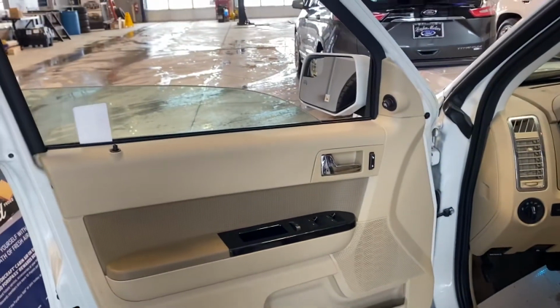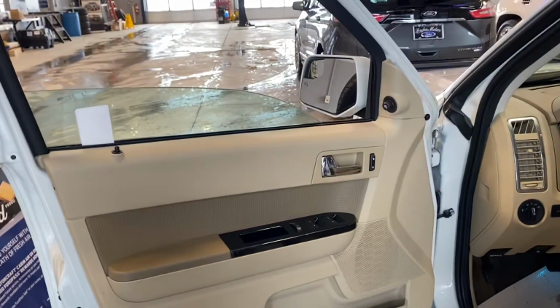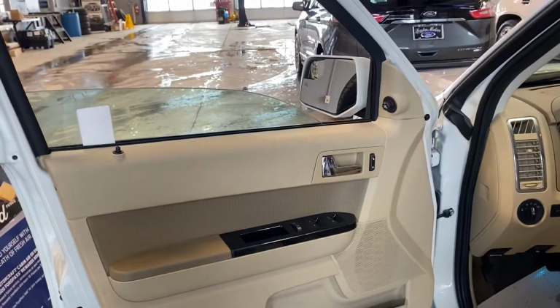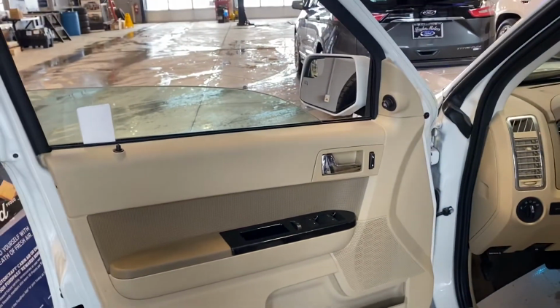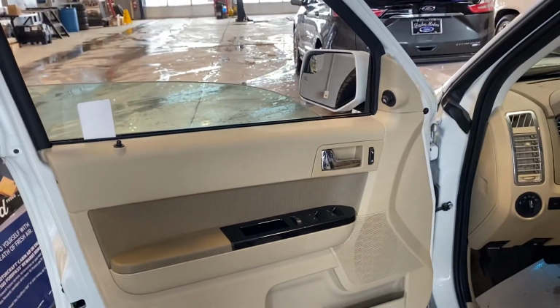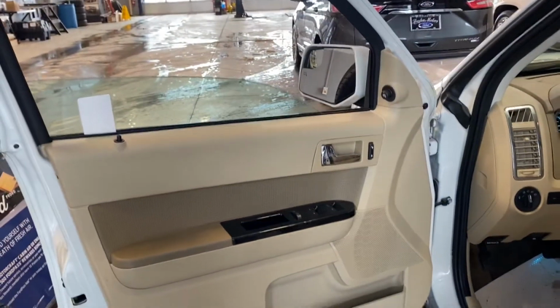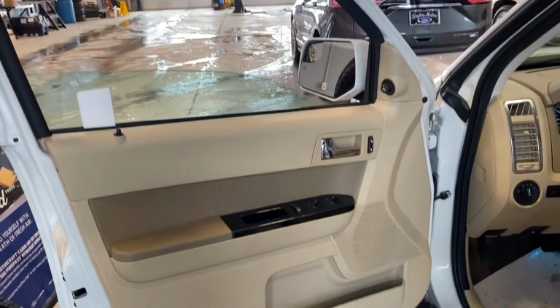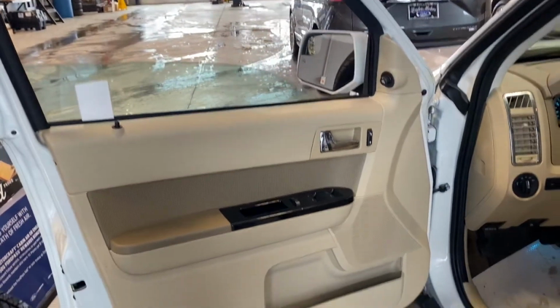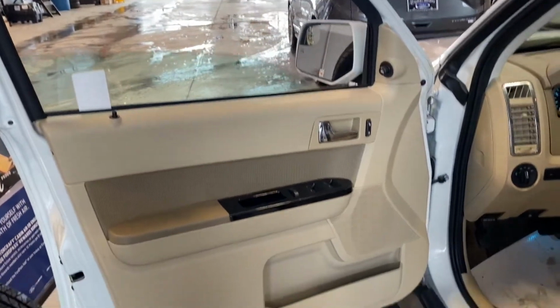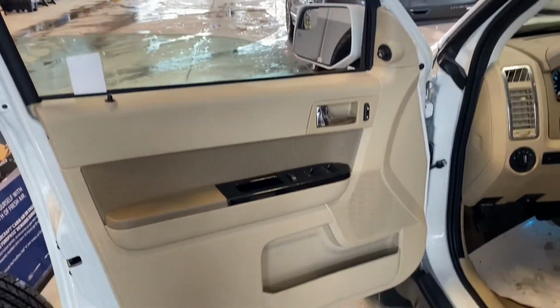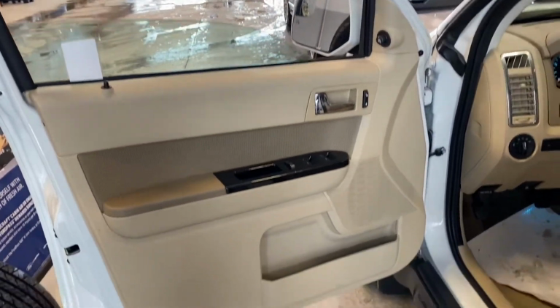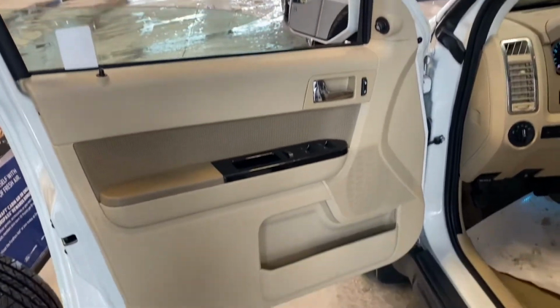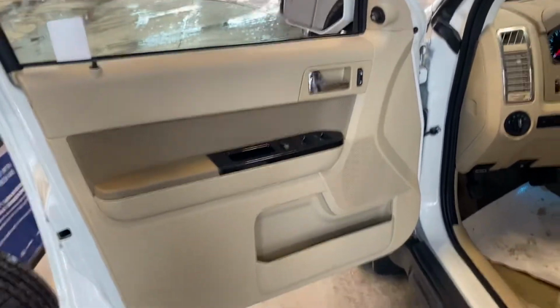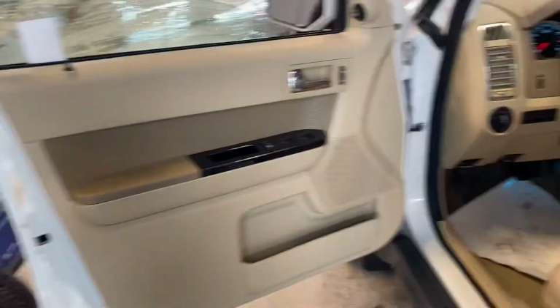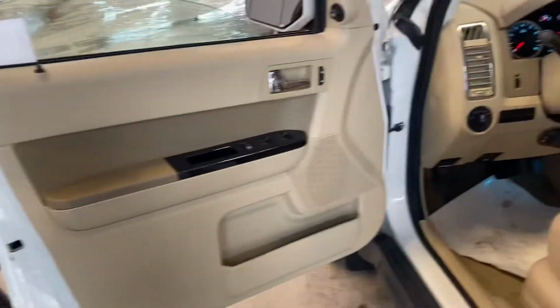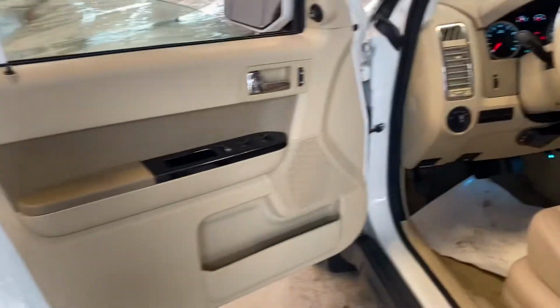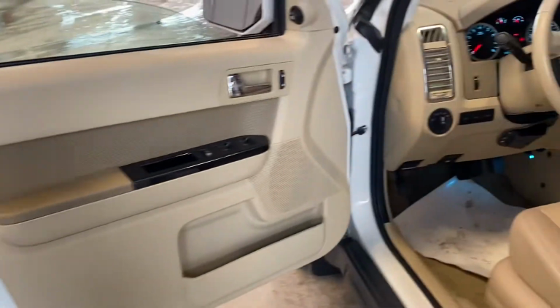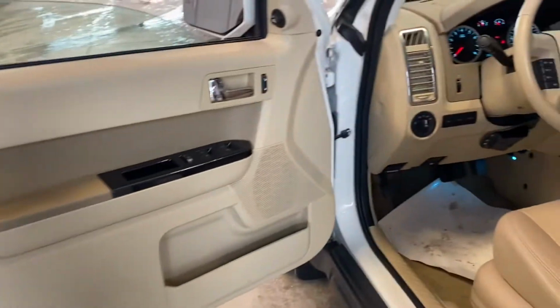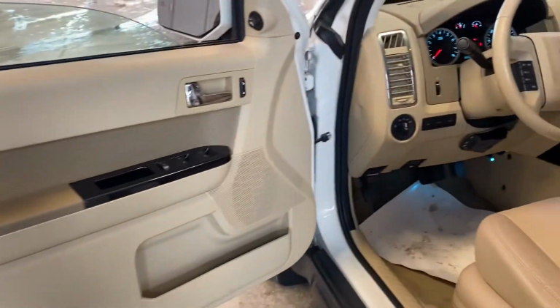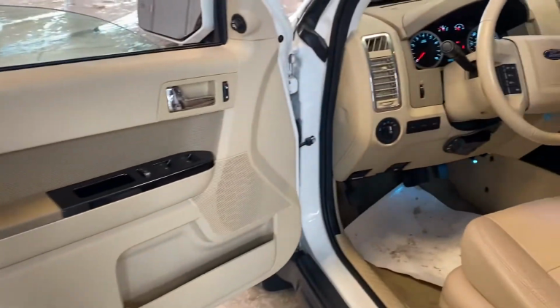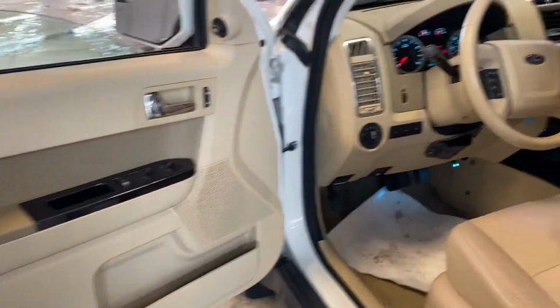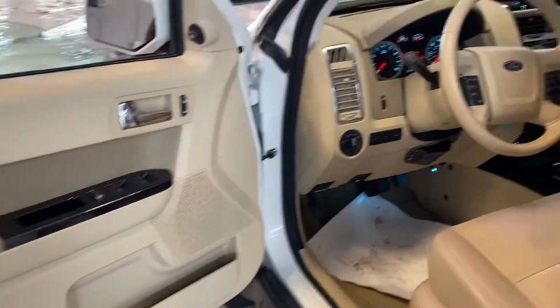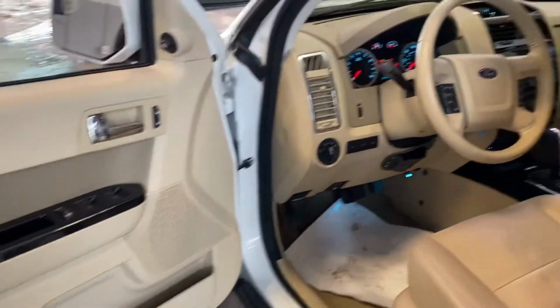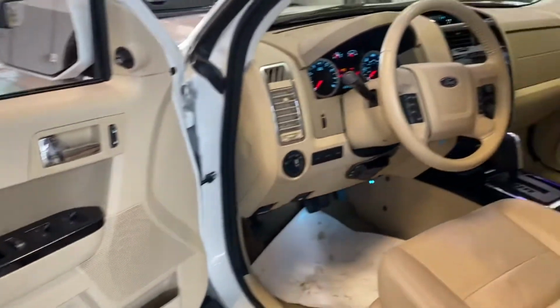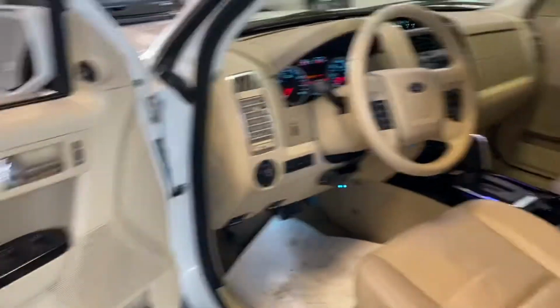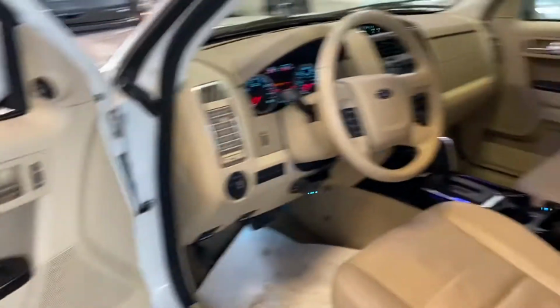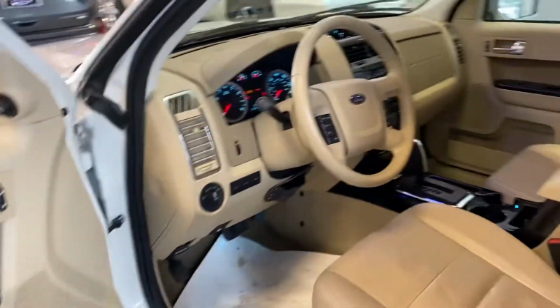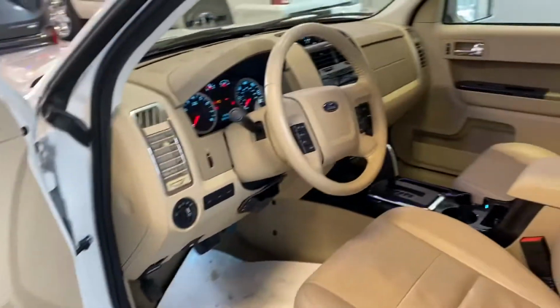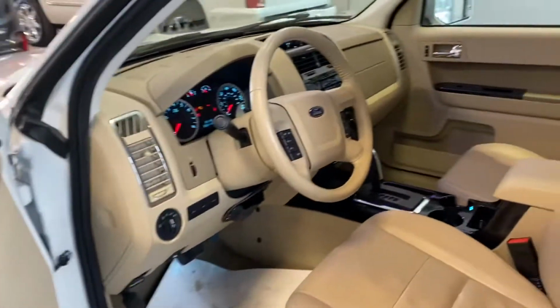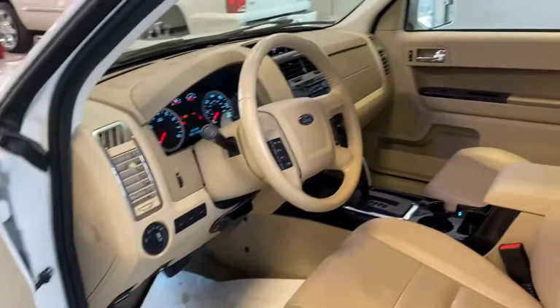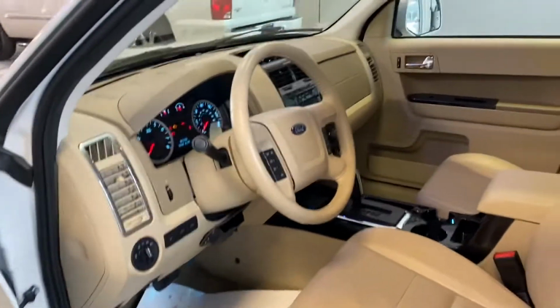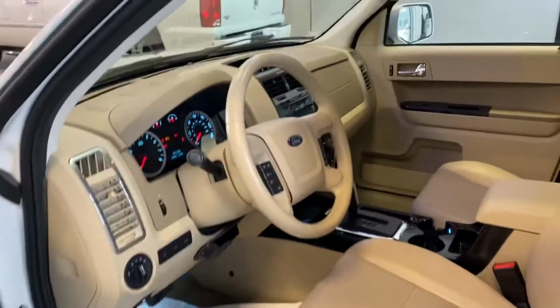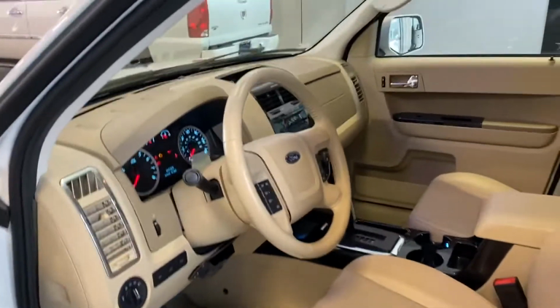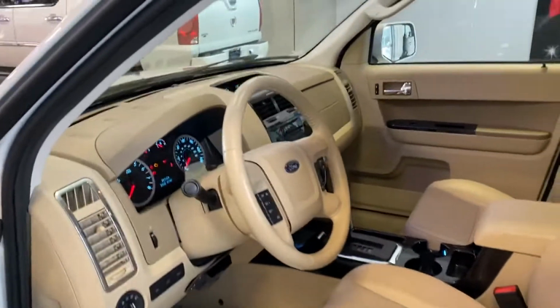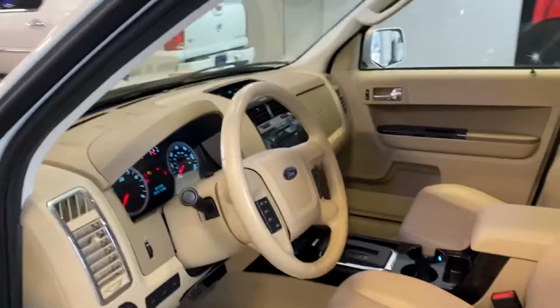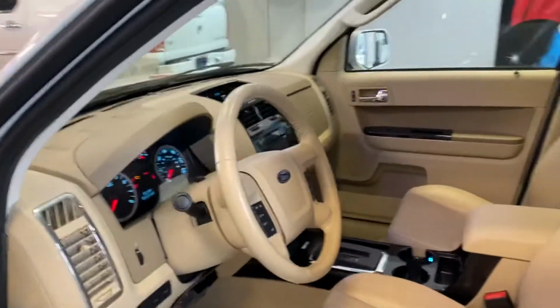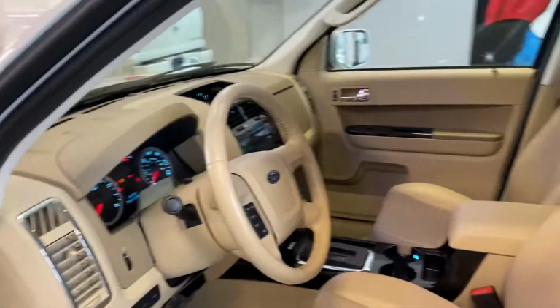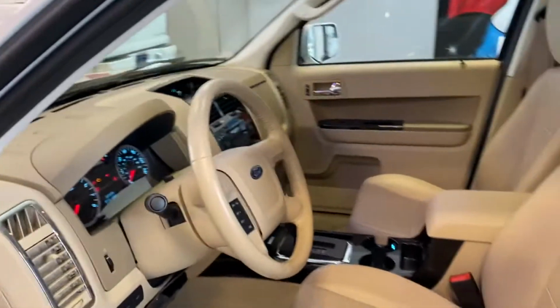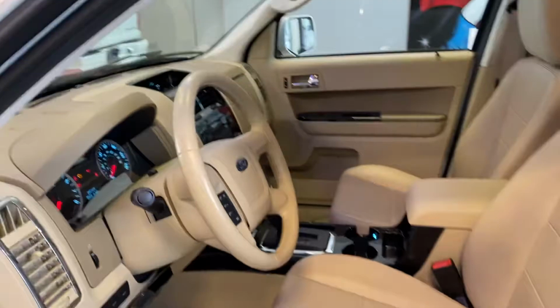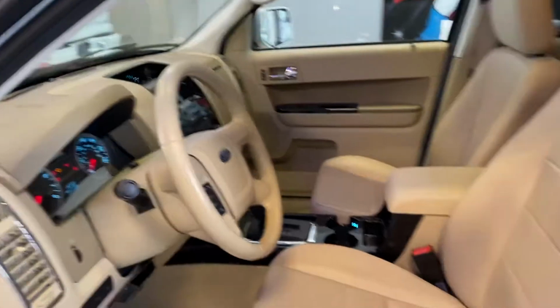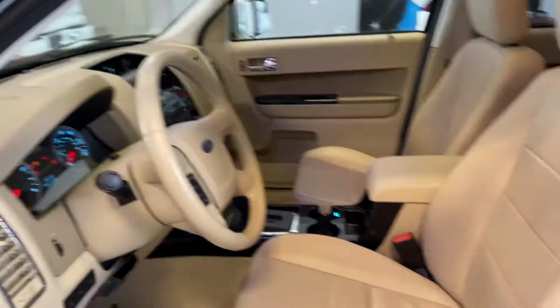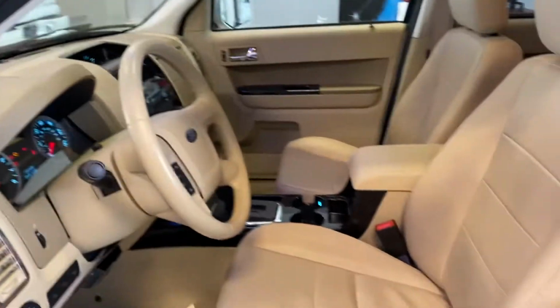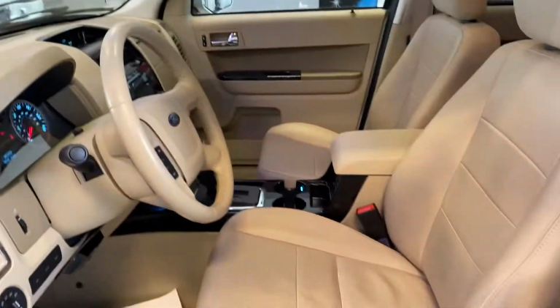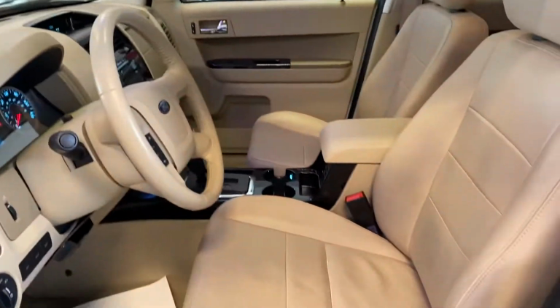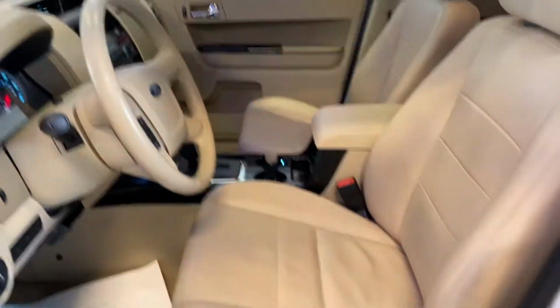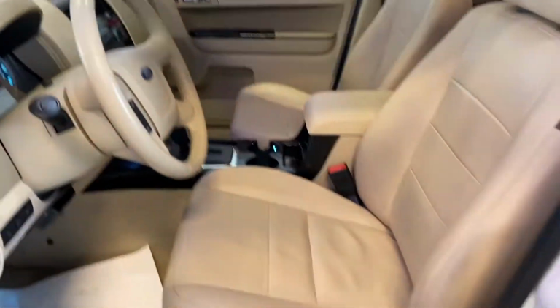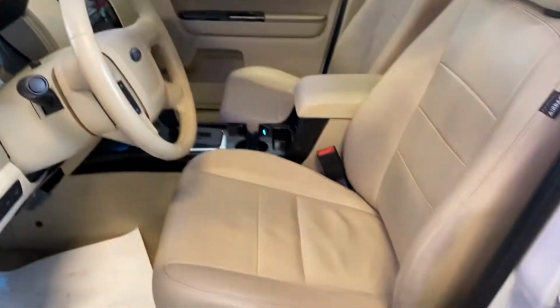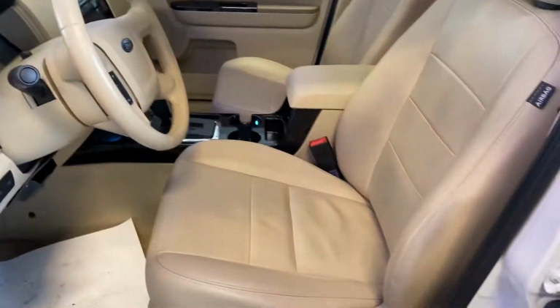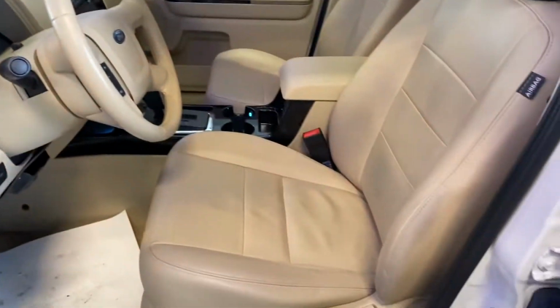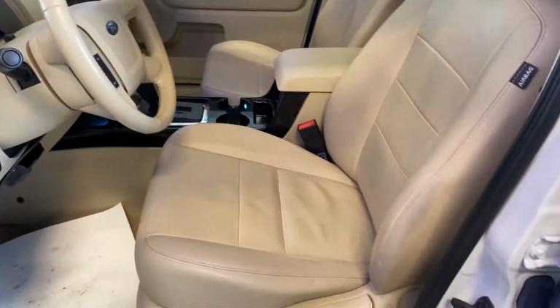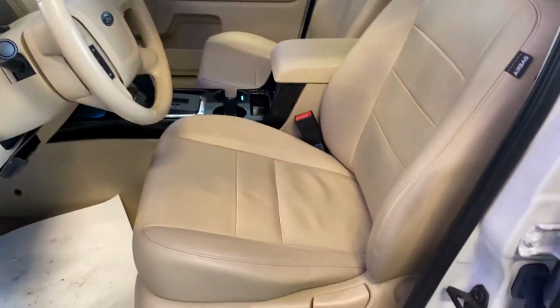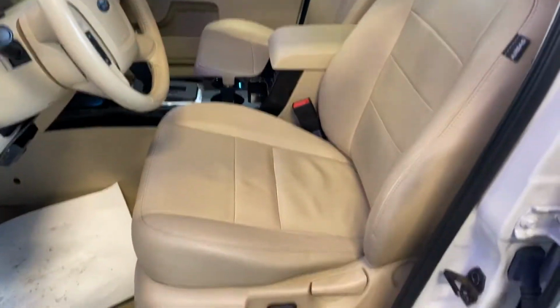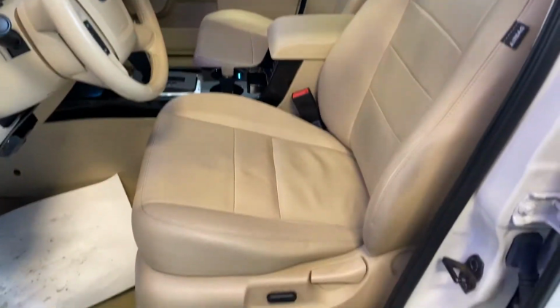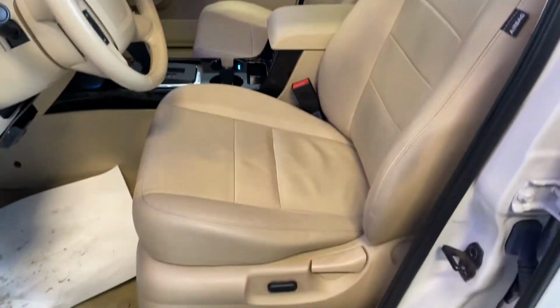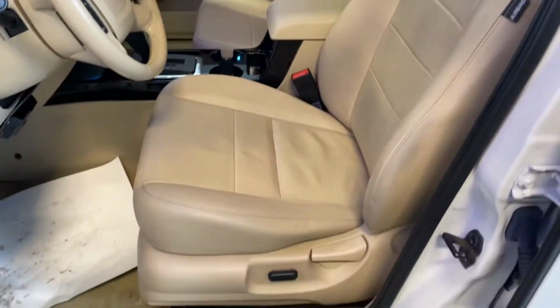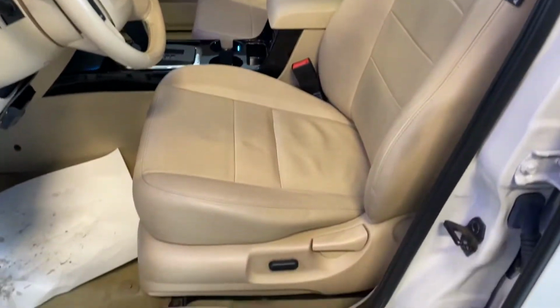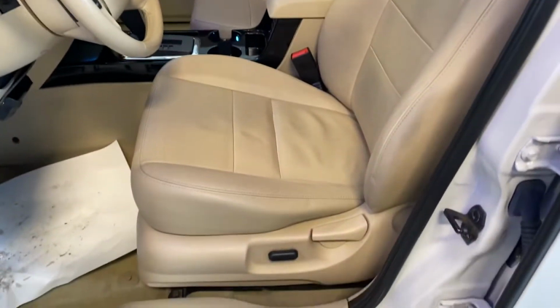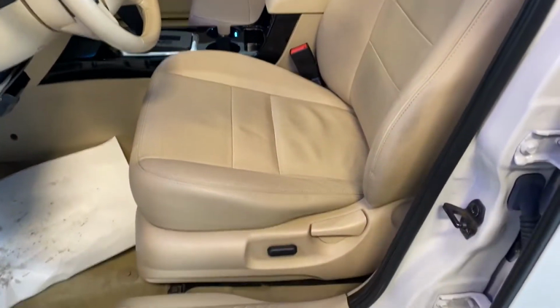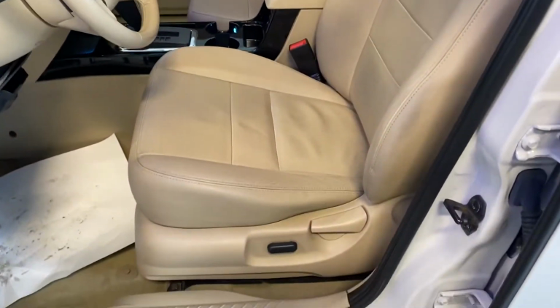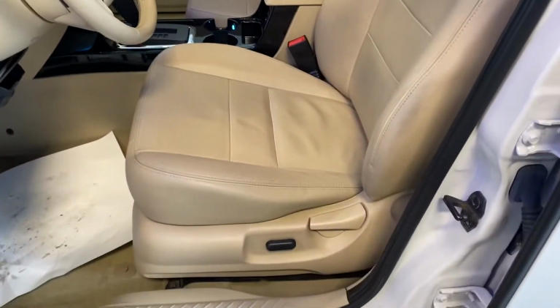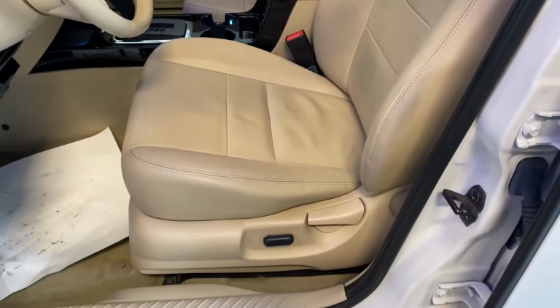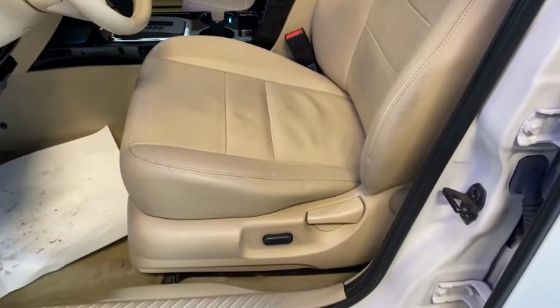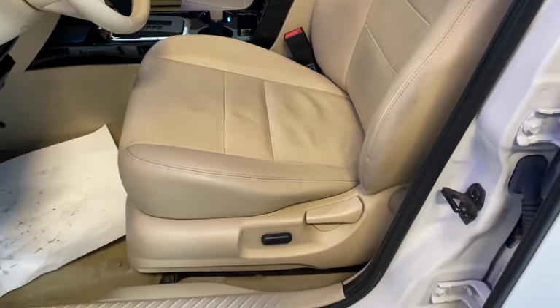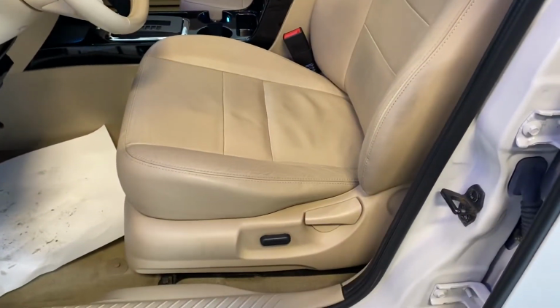Hey Ryan, it's Courtney here at Lotto Motors Ford. The Ford Escape is all detailed, so I wanted to take a nice video for you.